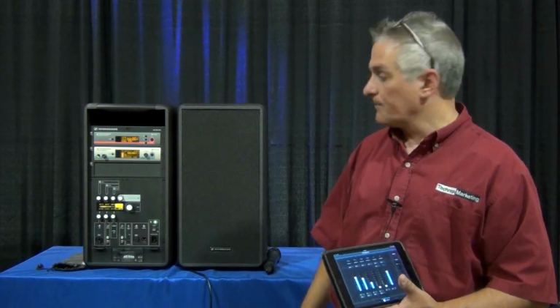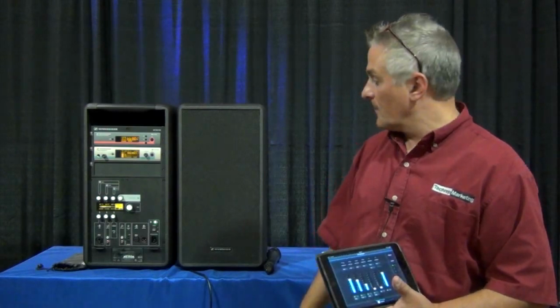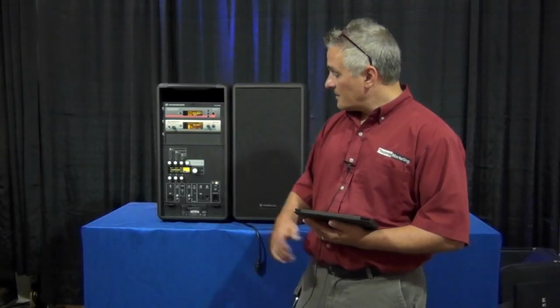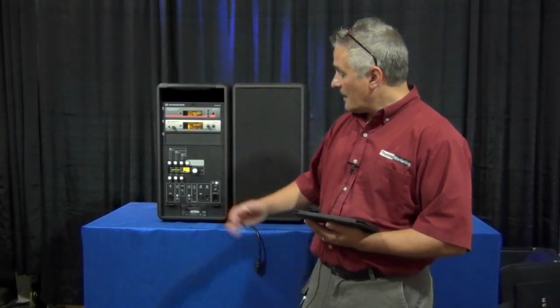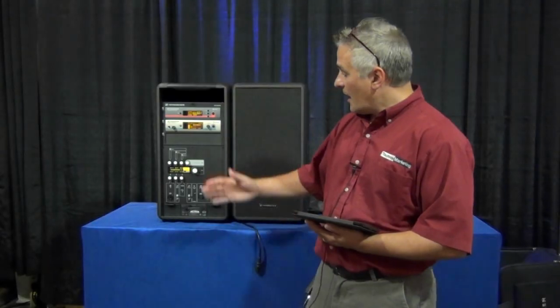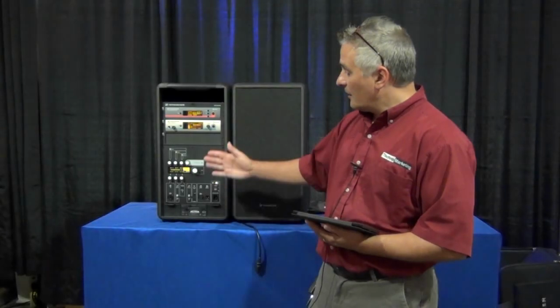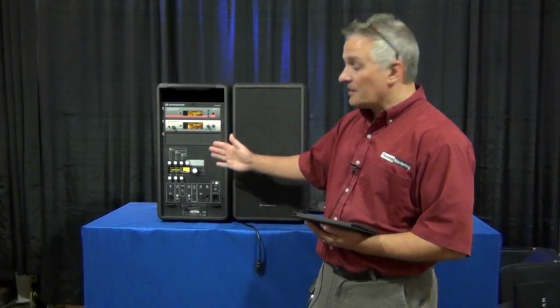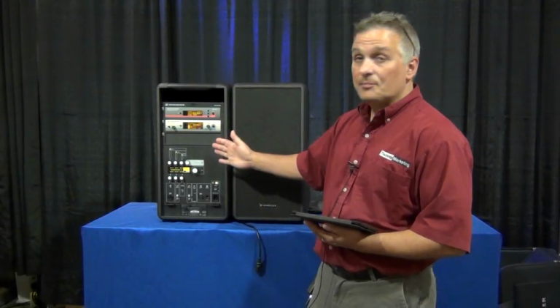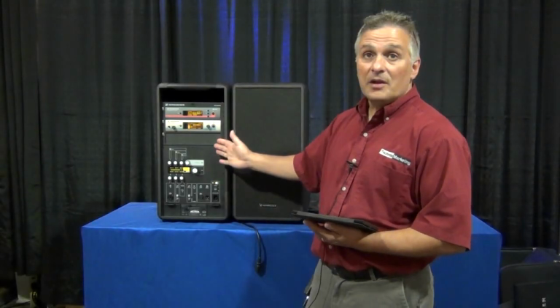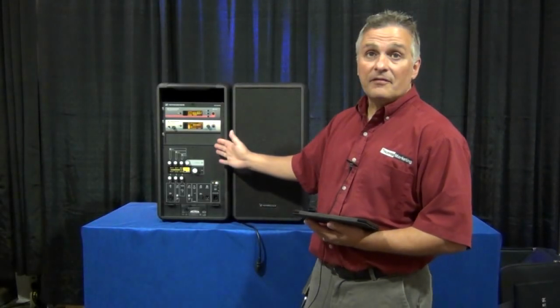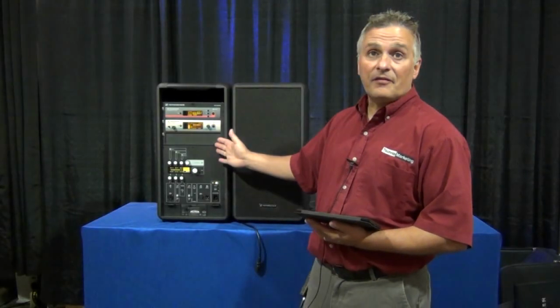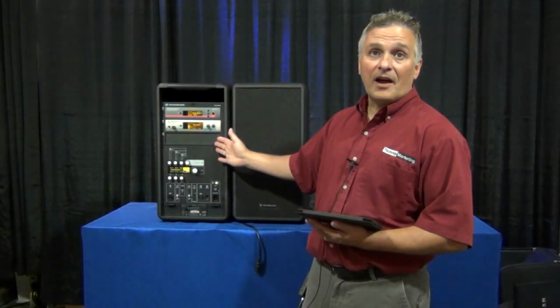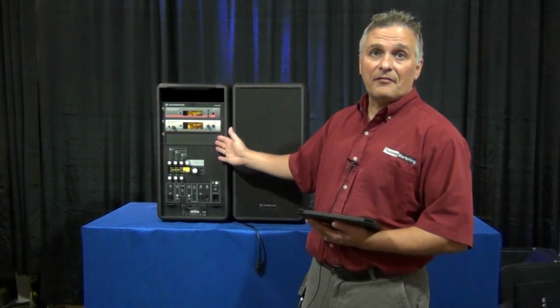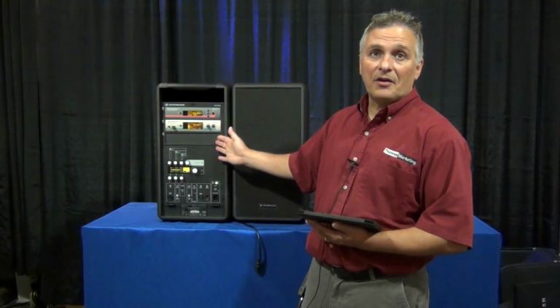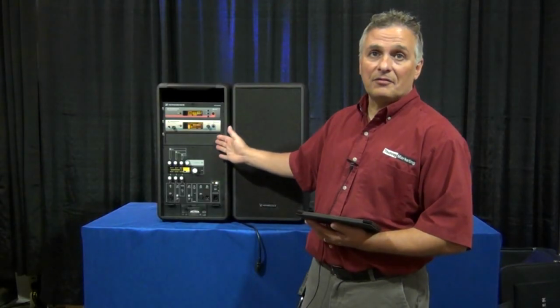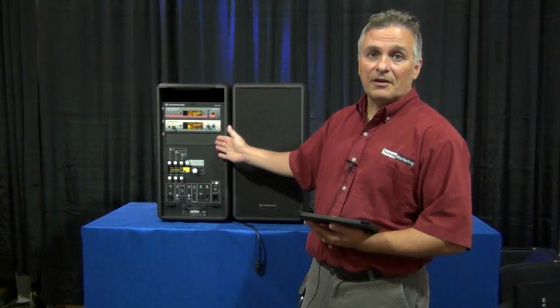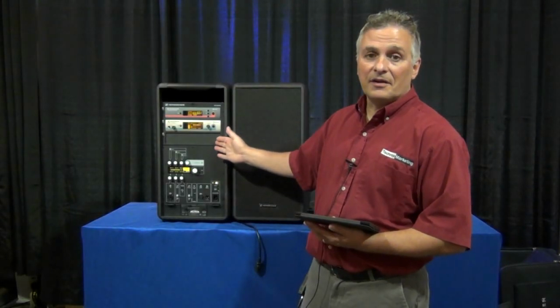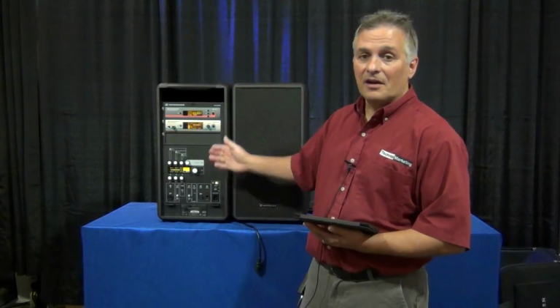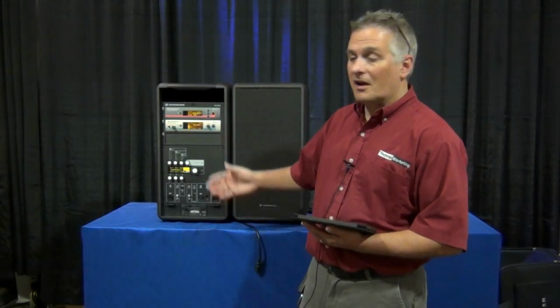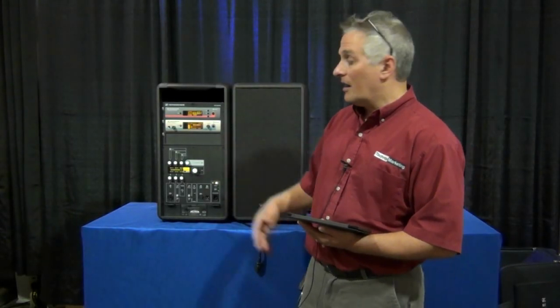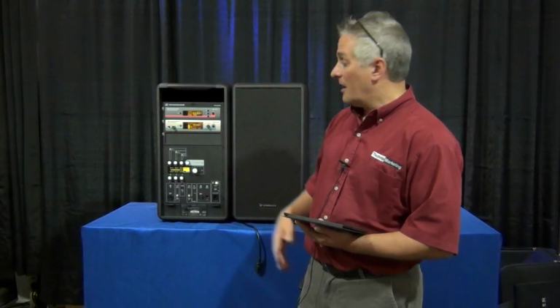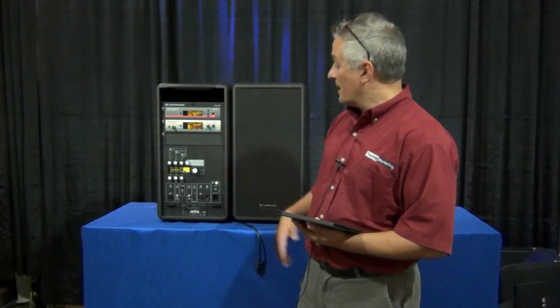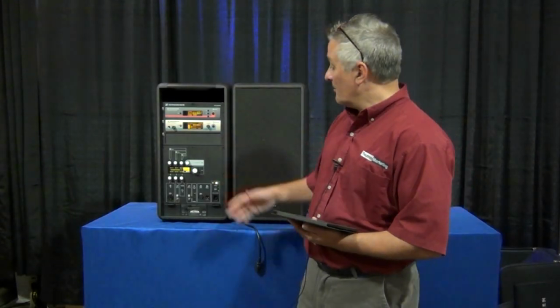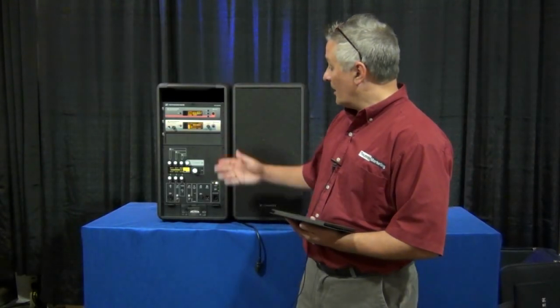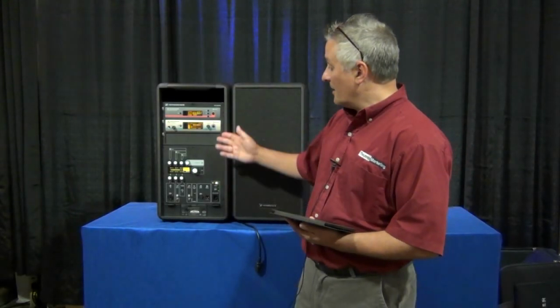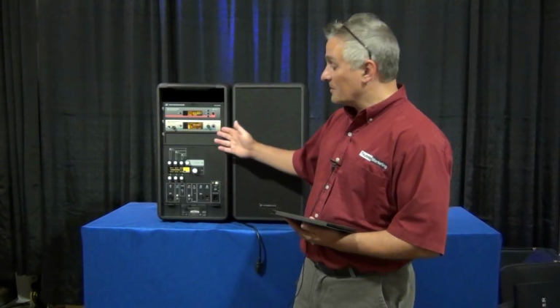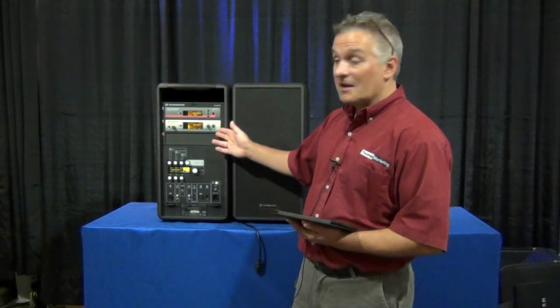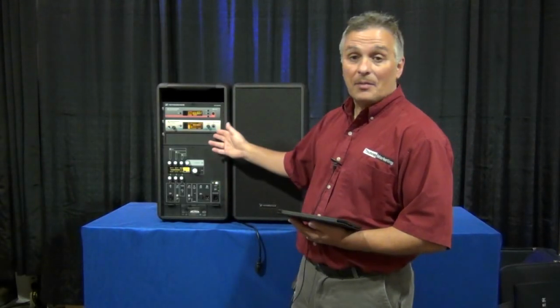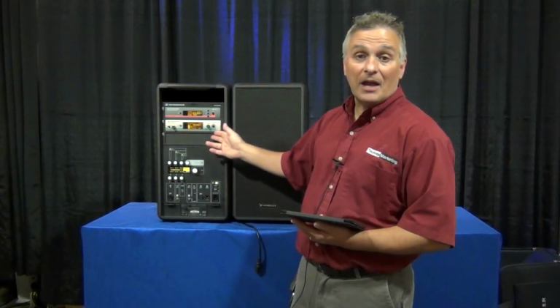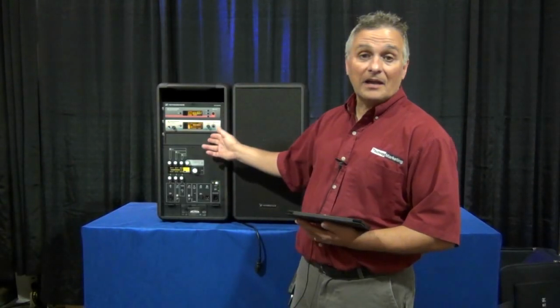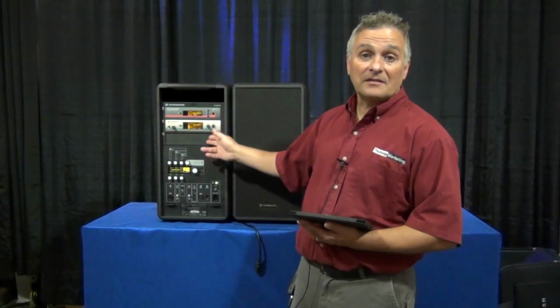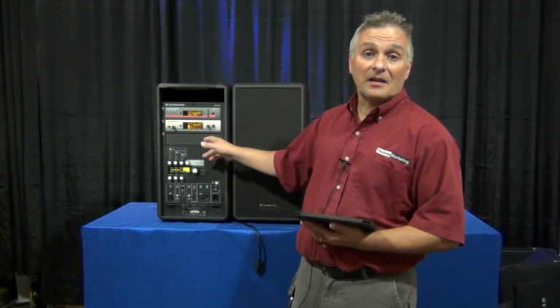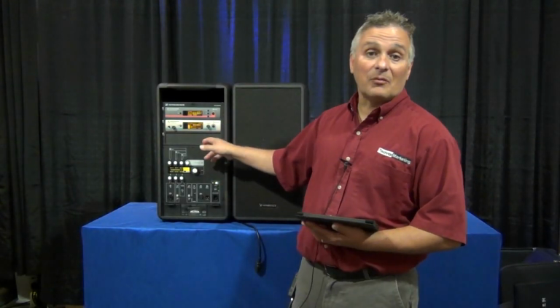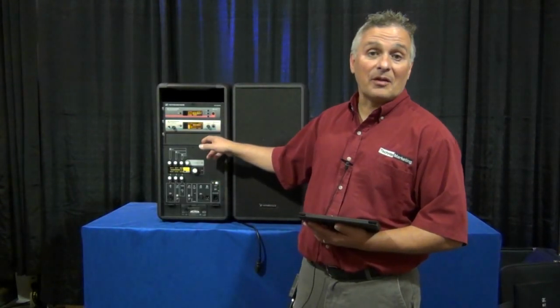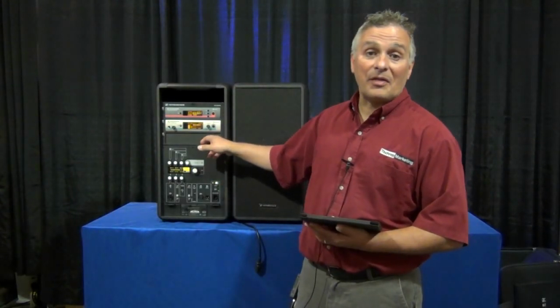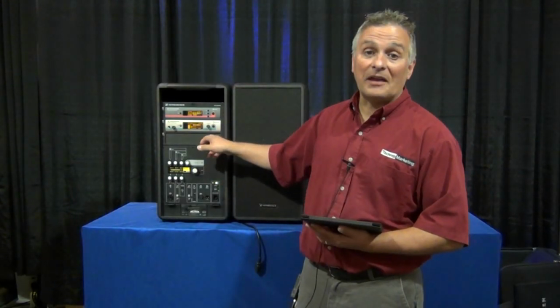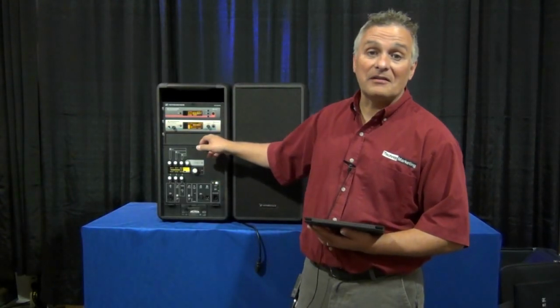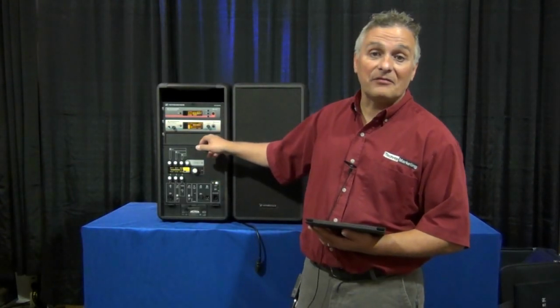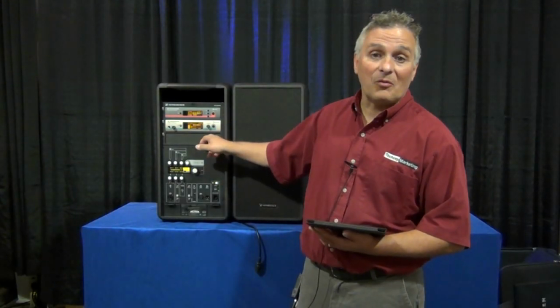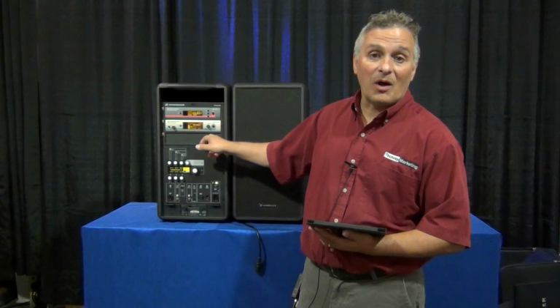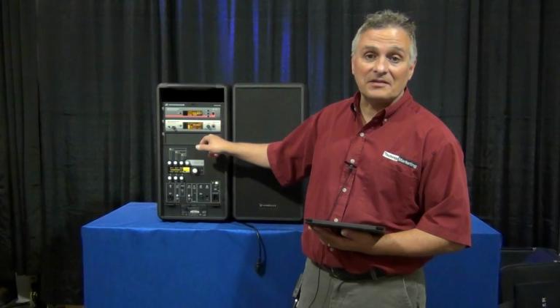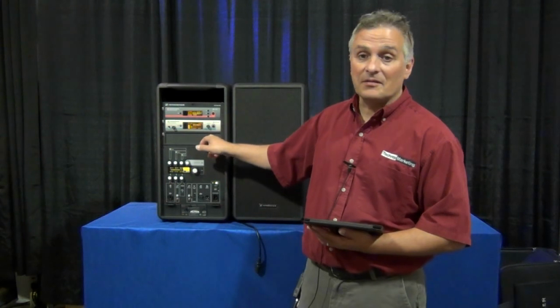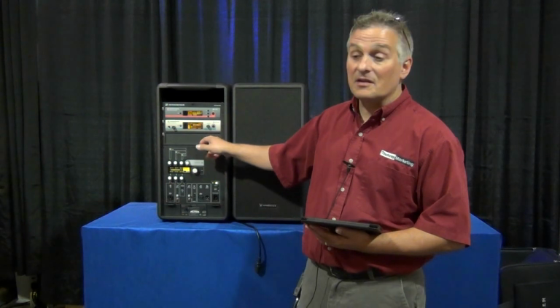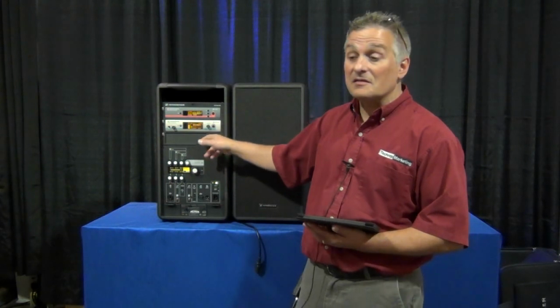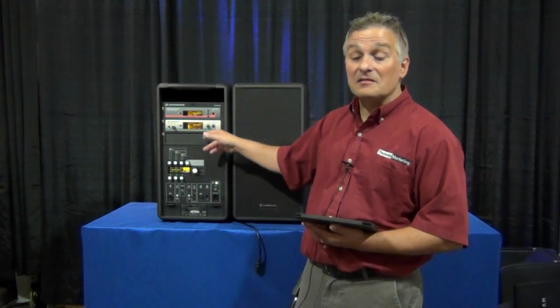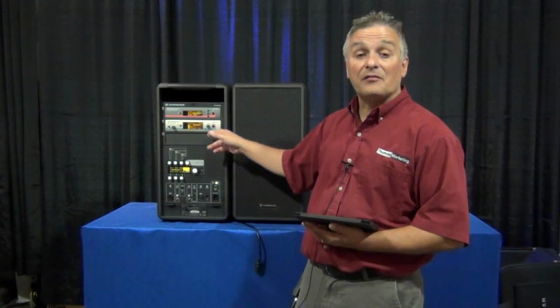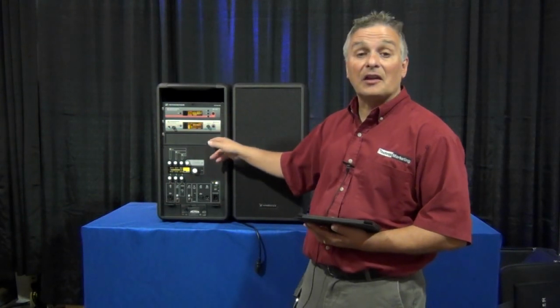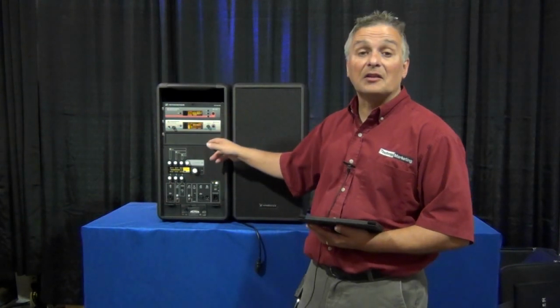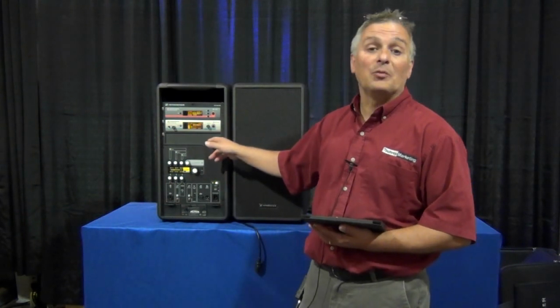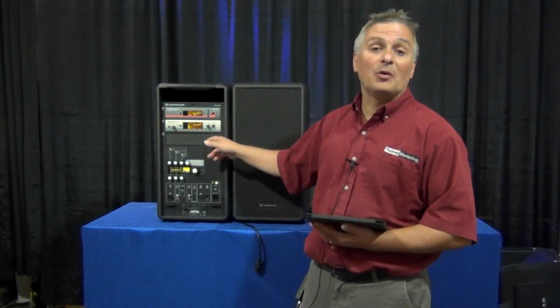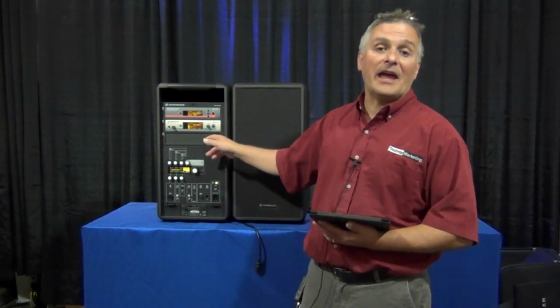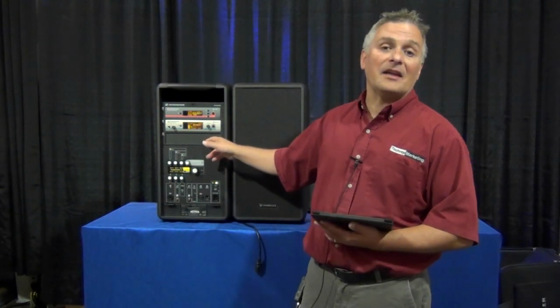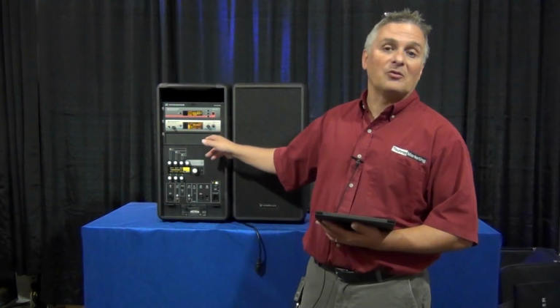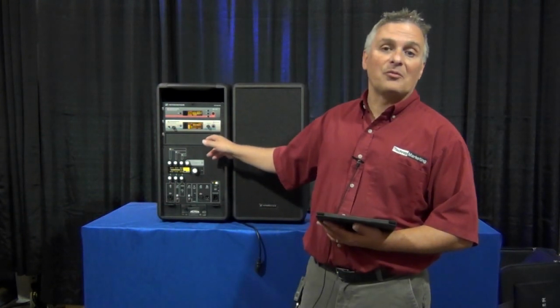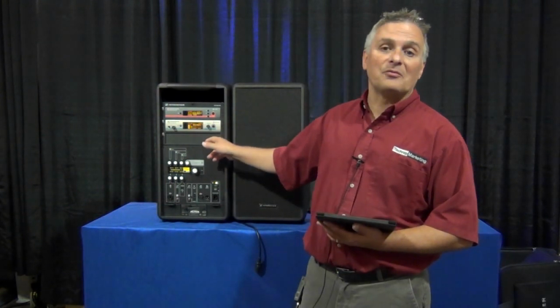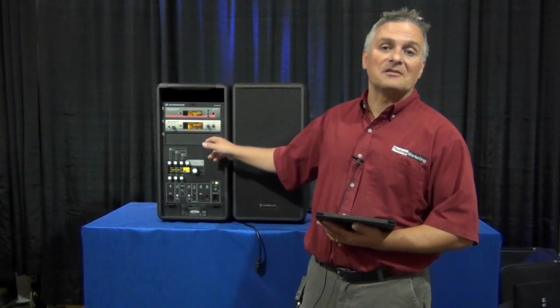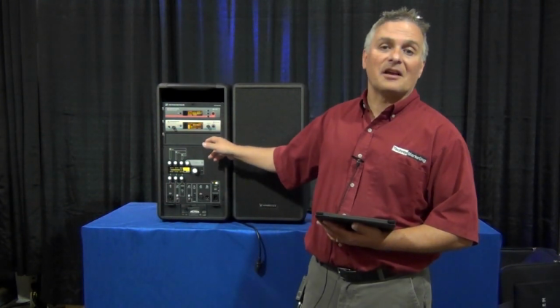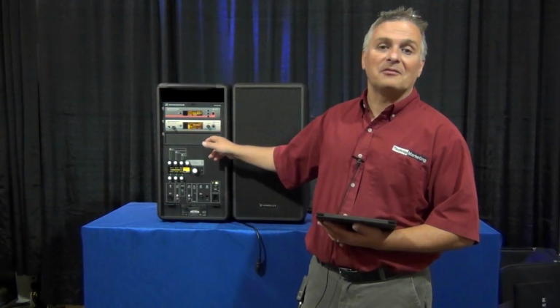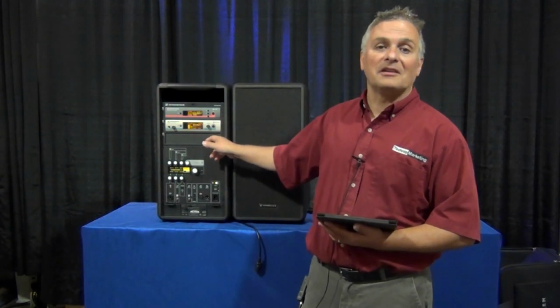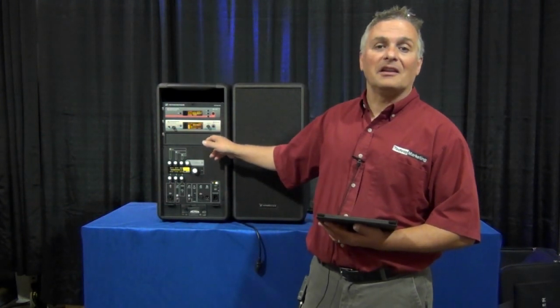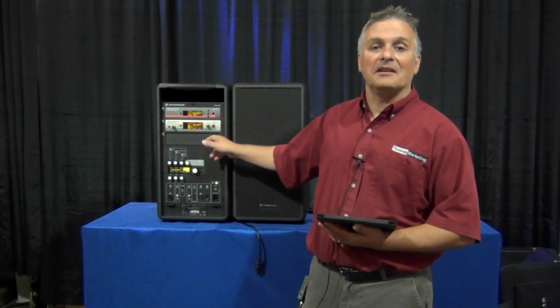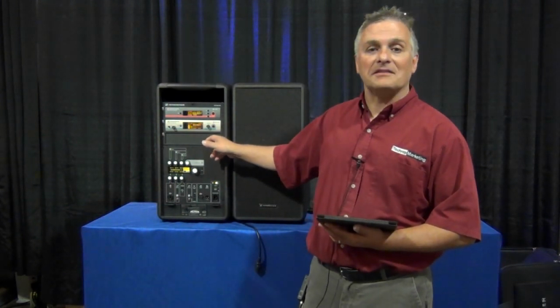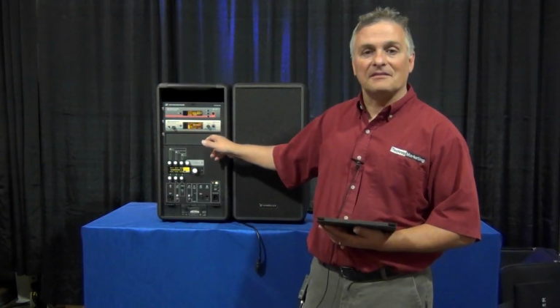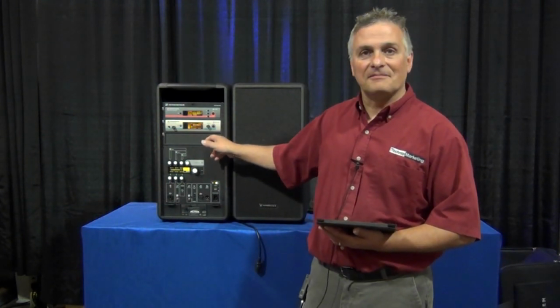So that's the LSP 500. My name is Ted Bejas — thank you for watching. This is available at Northern Sound and Light.